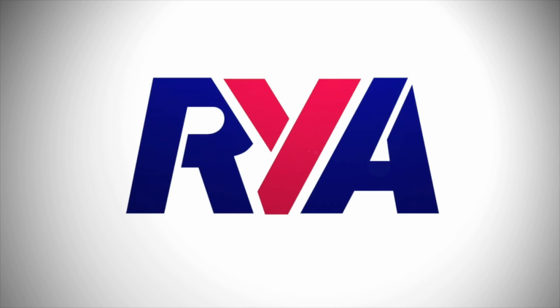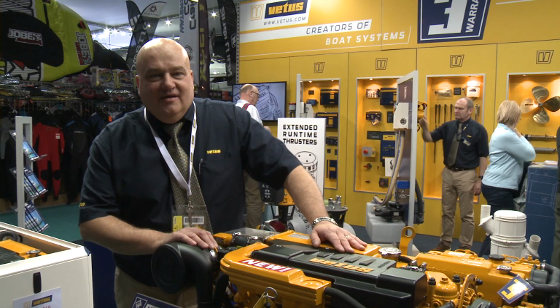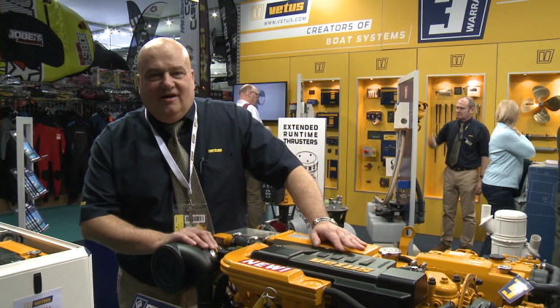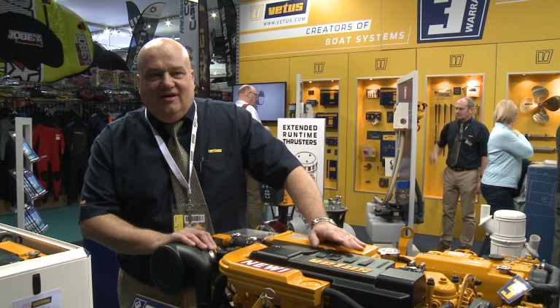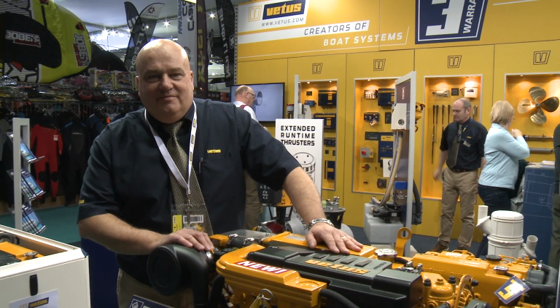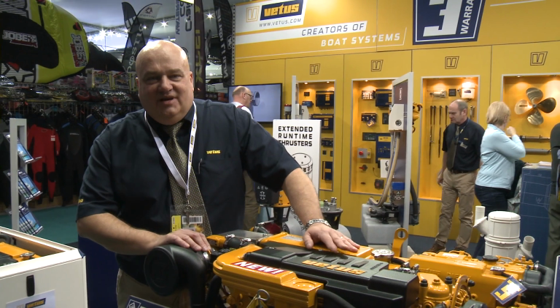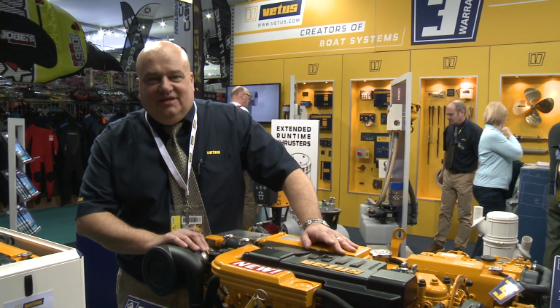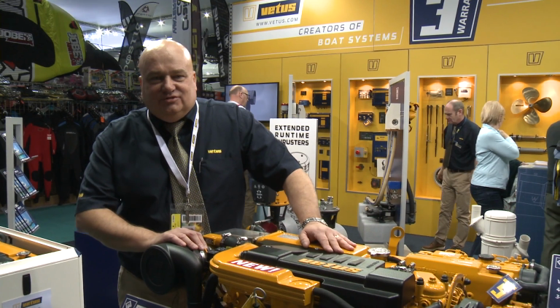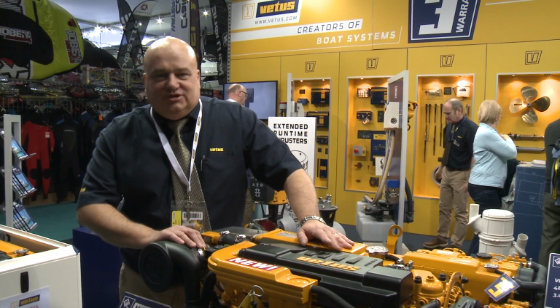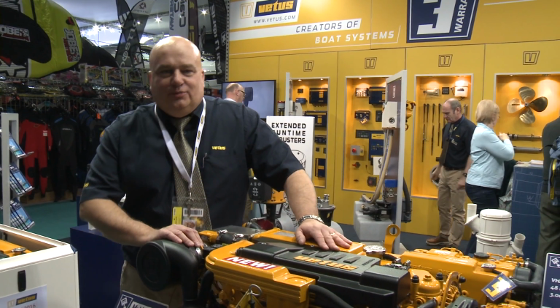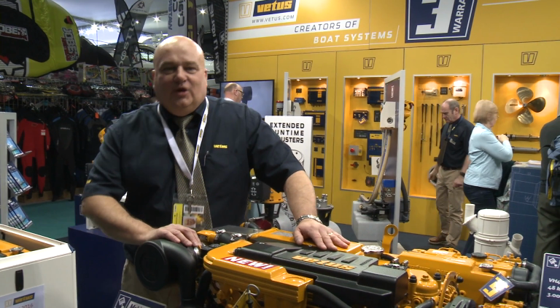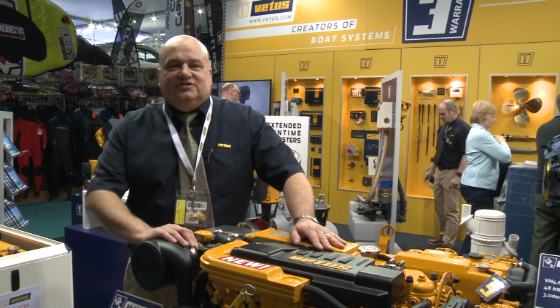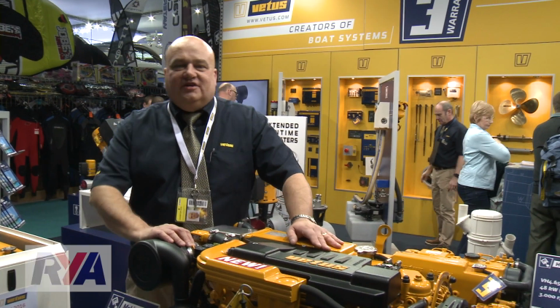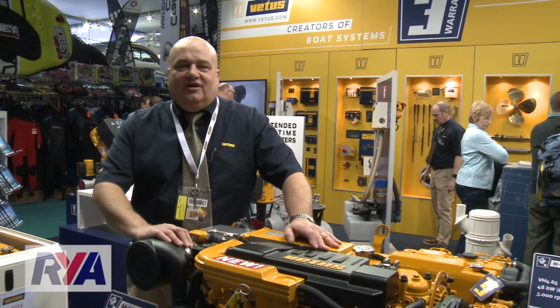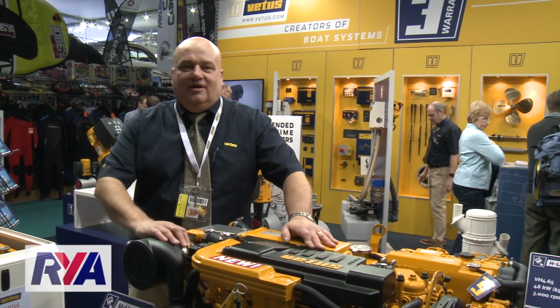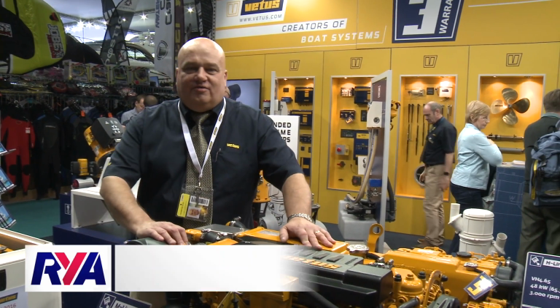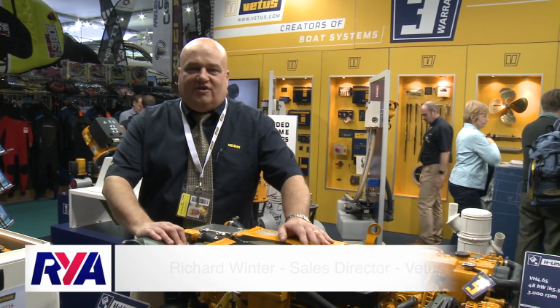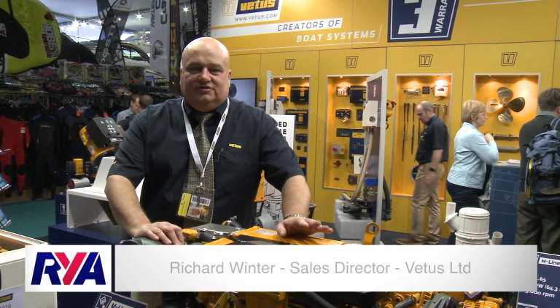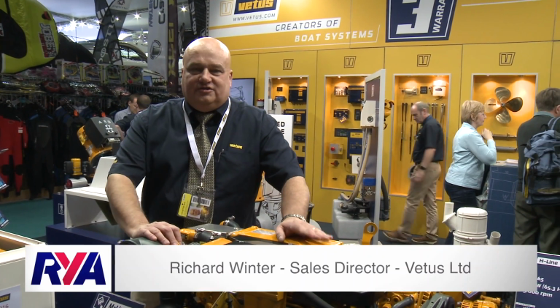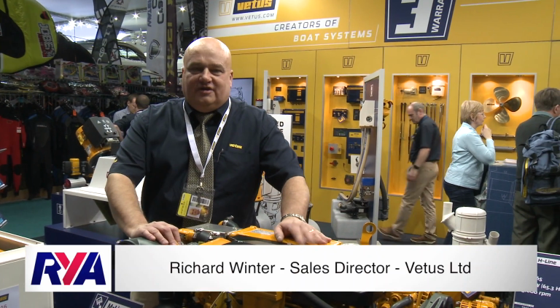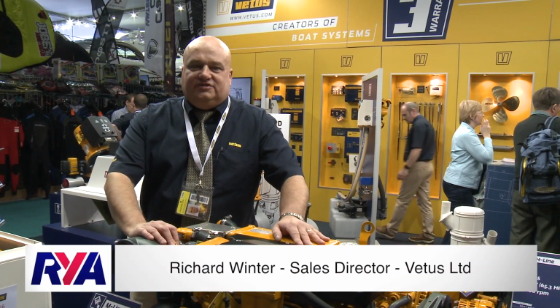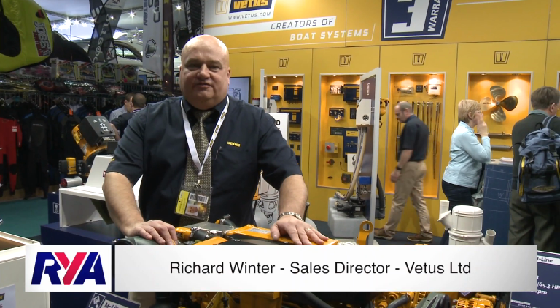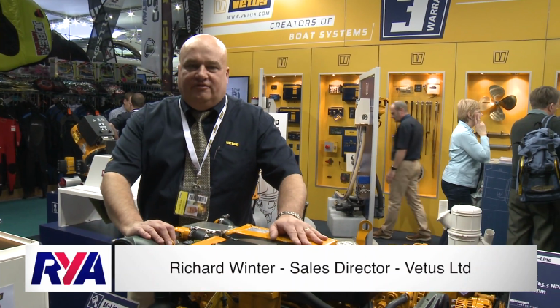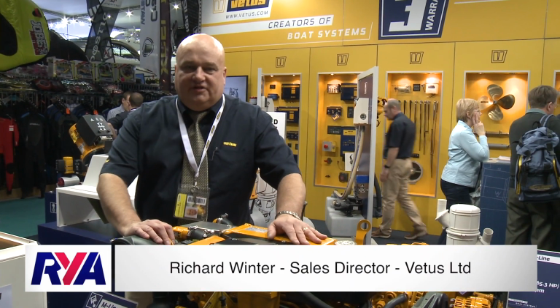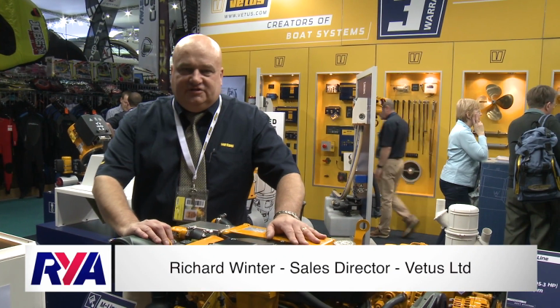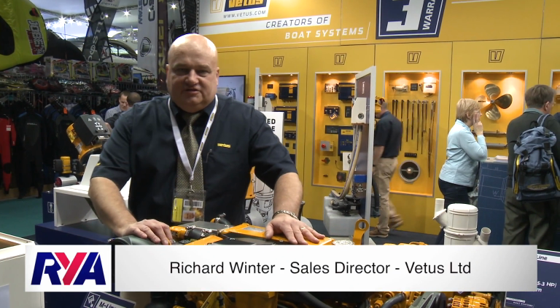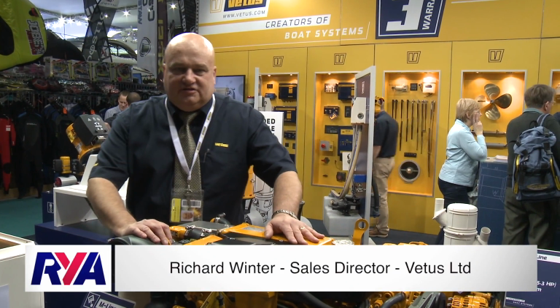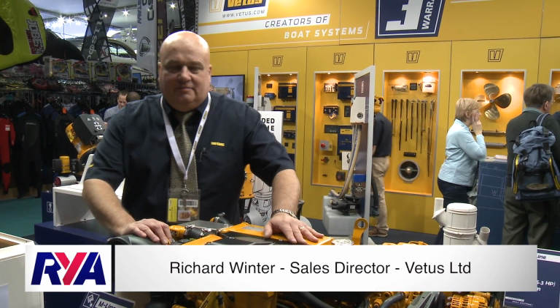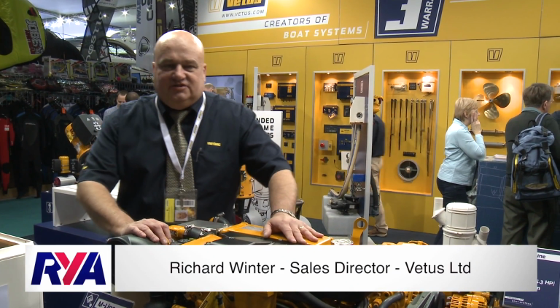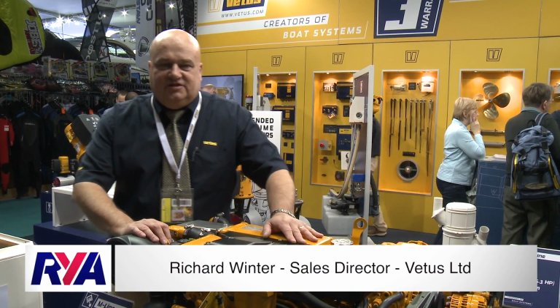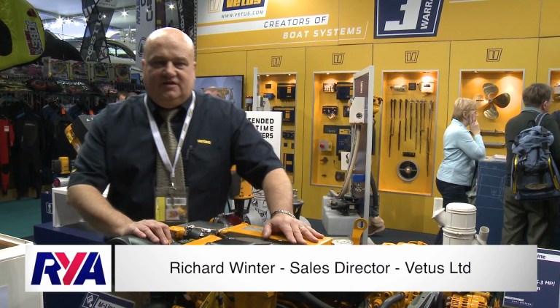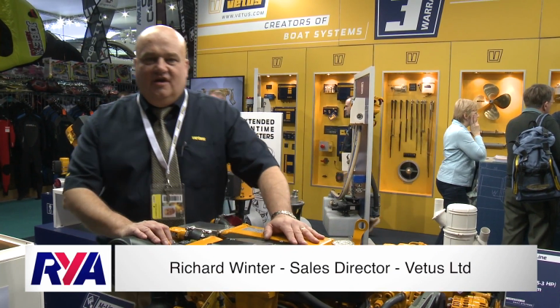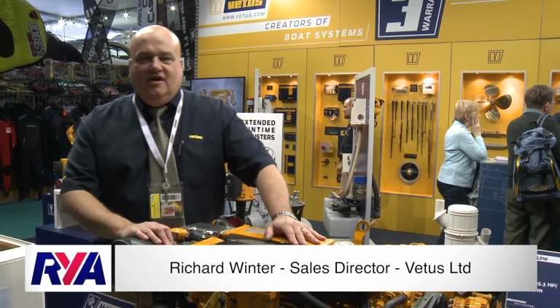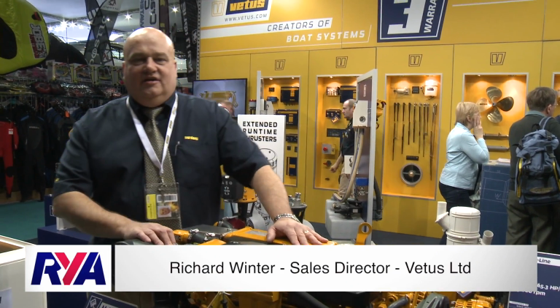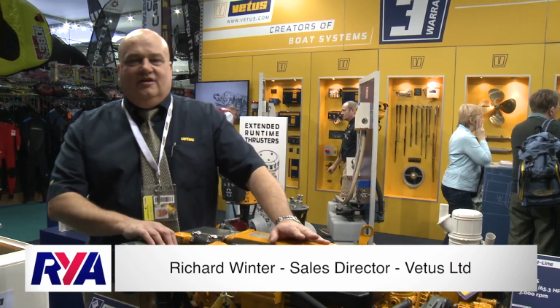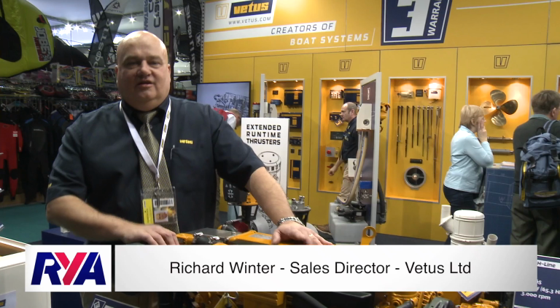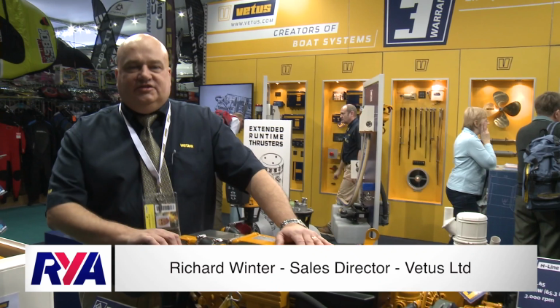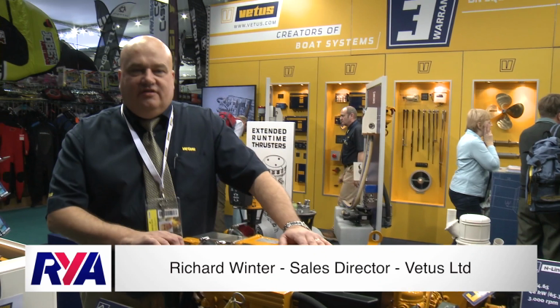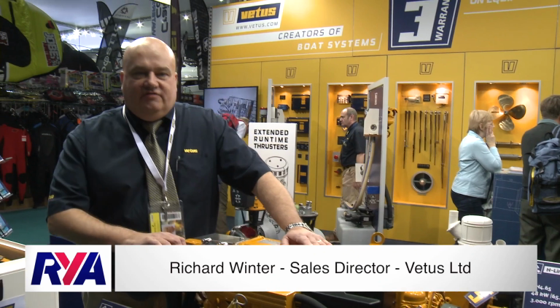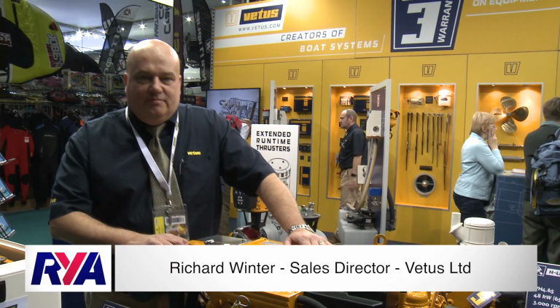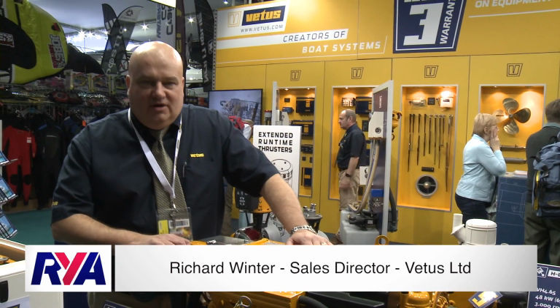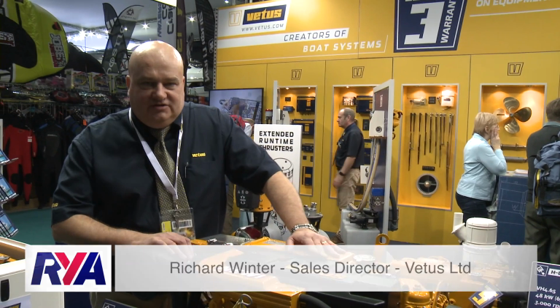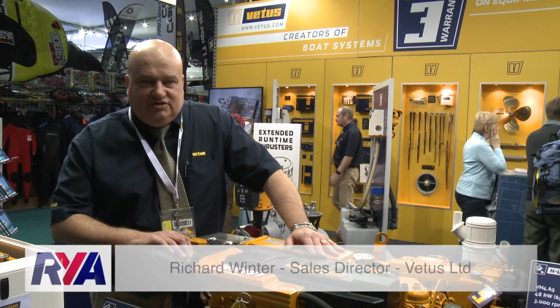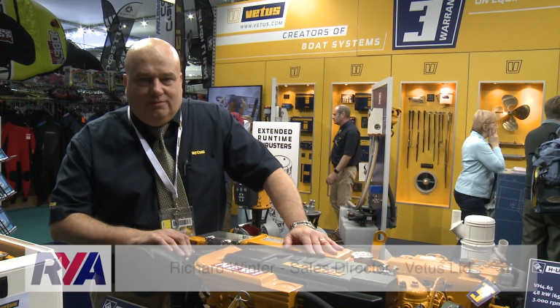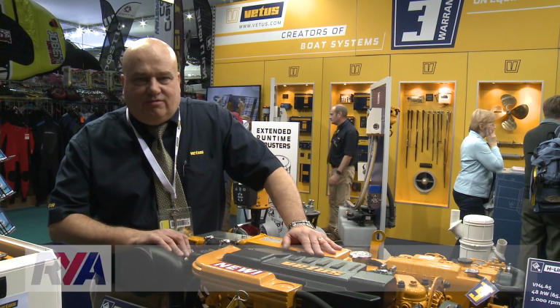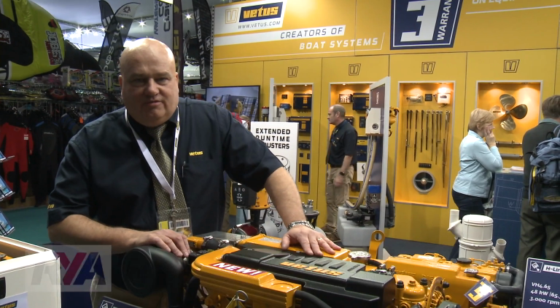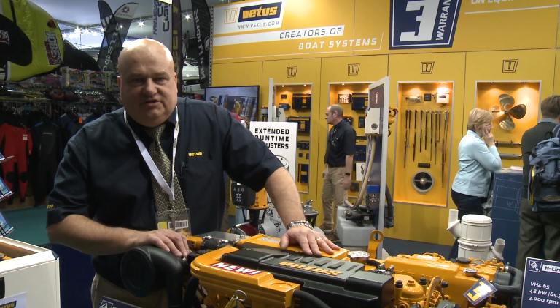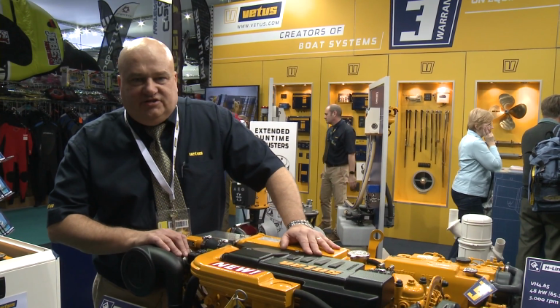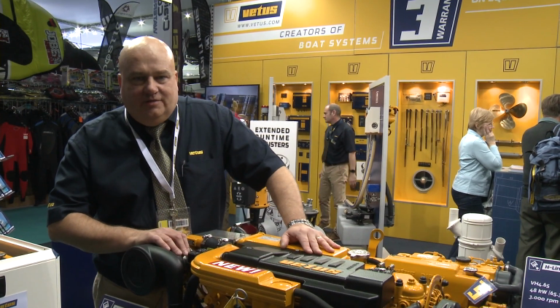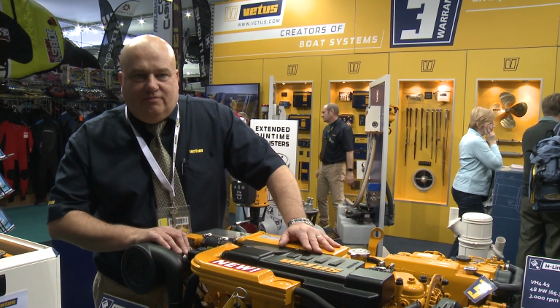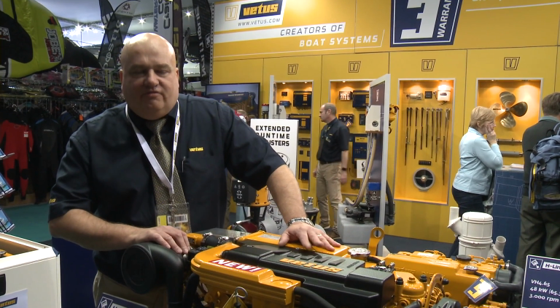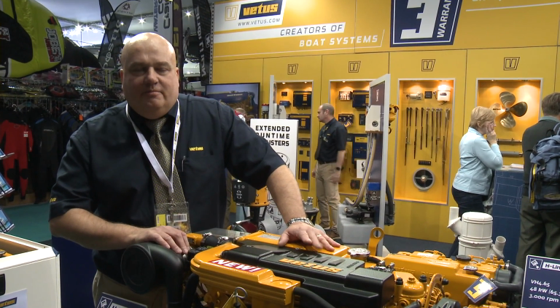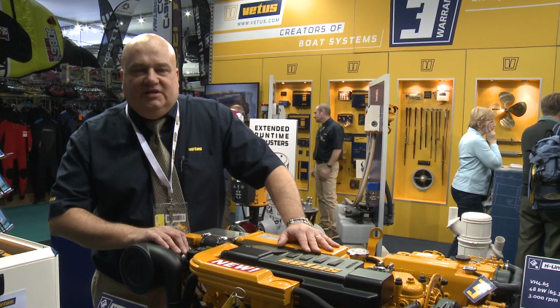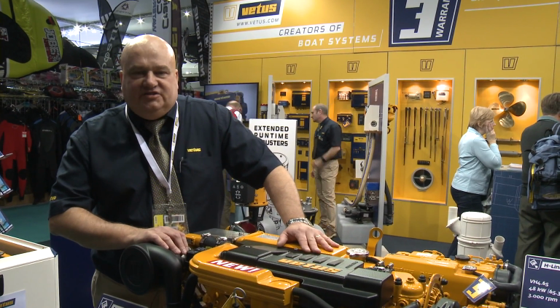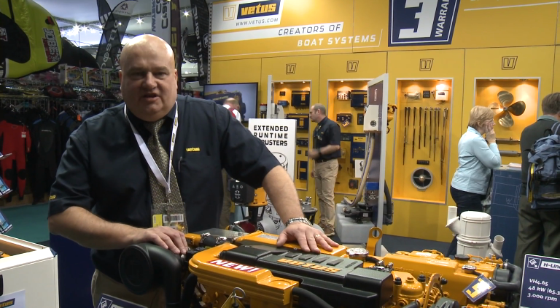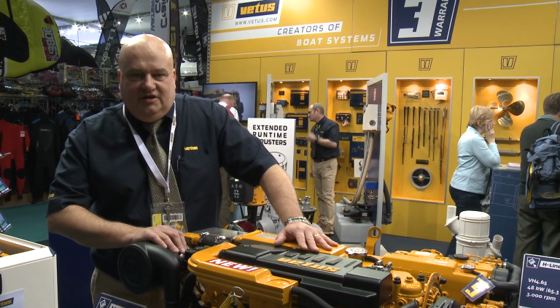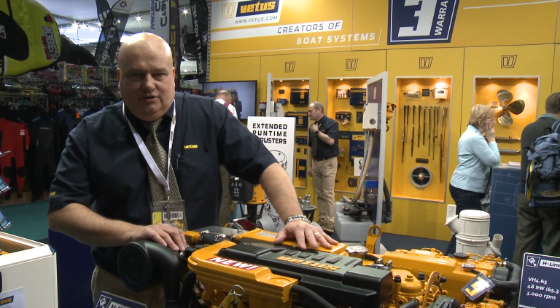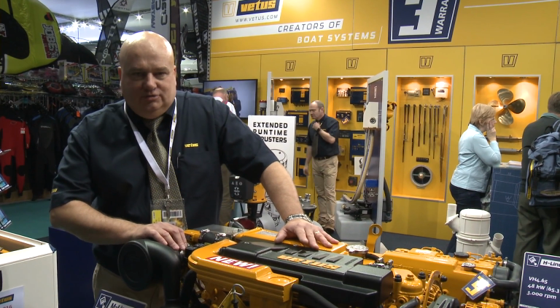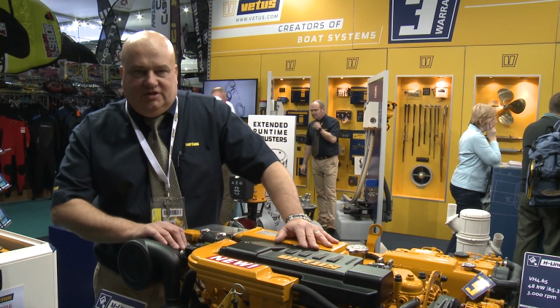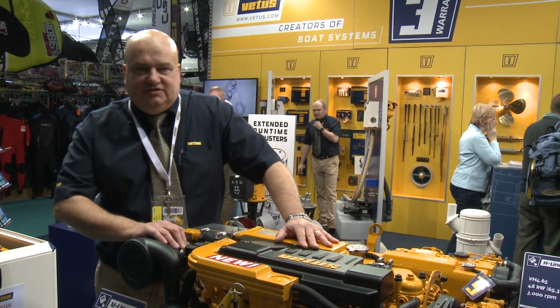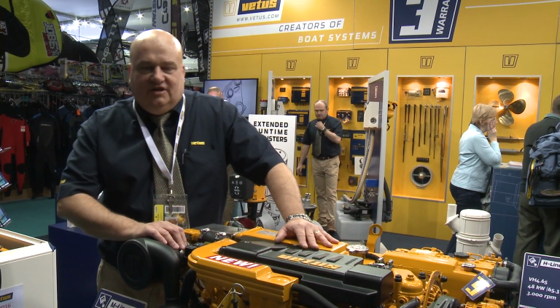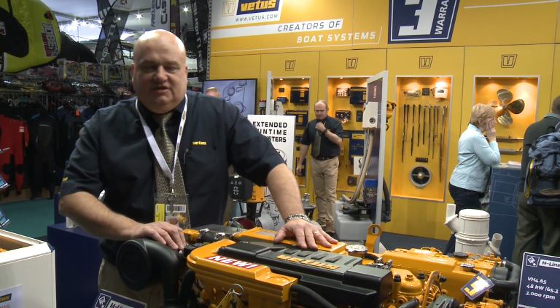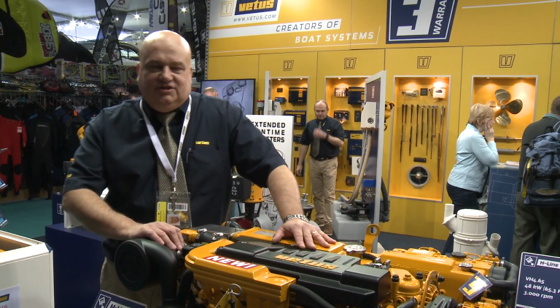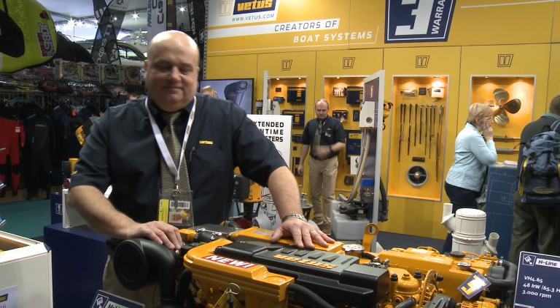Hi, my name is Richard Winter. I'm Sales Director for Vetus Limited and I'd like to give you my top three tips for maintaining your diesel engine.